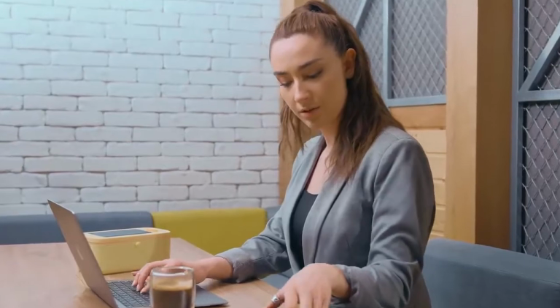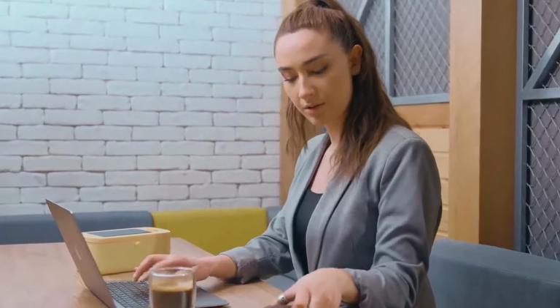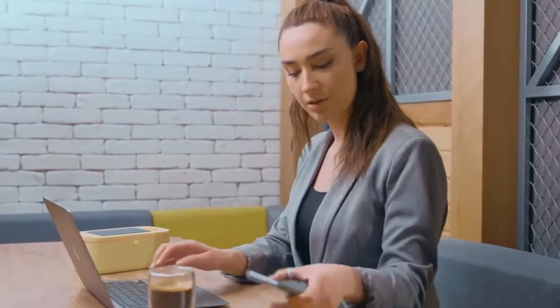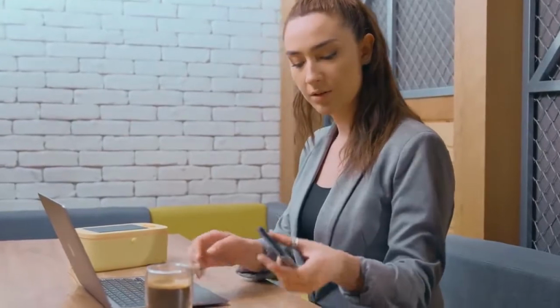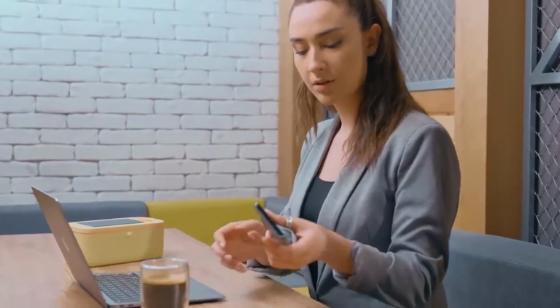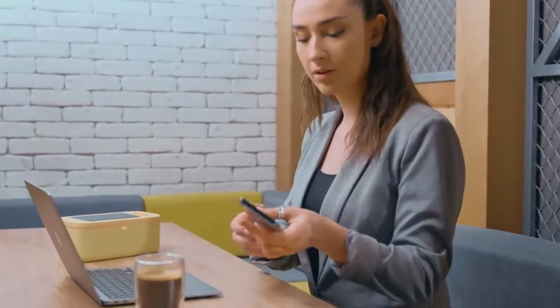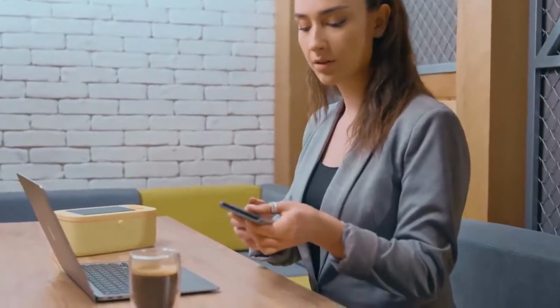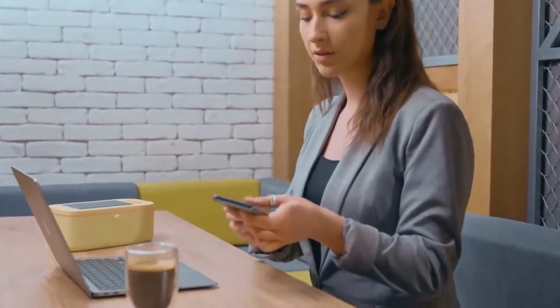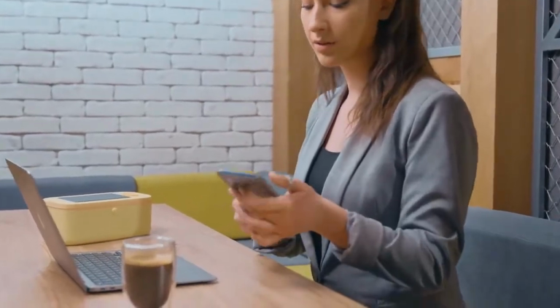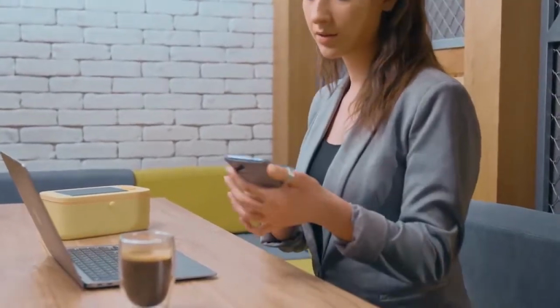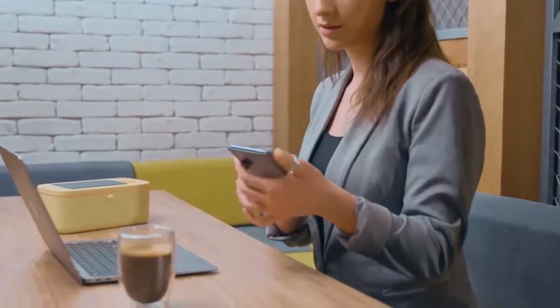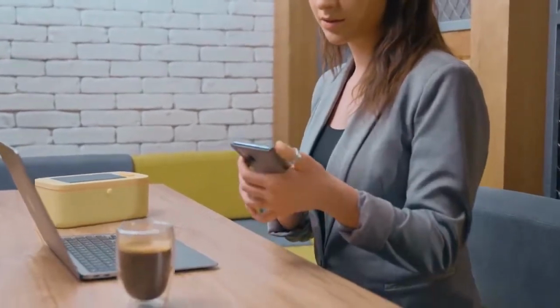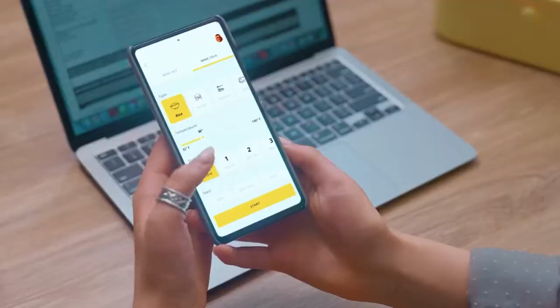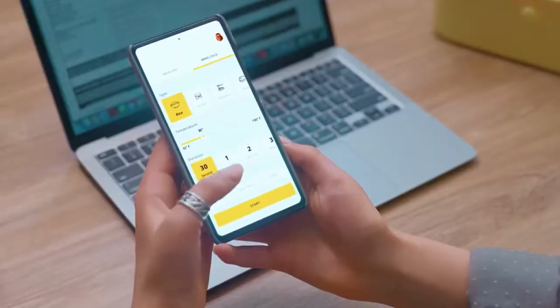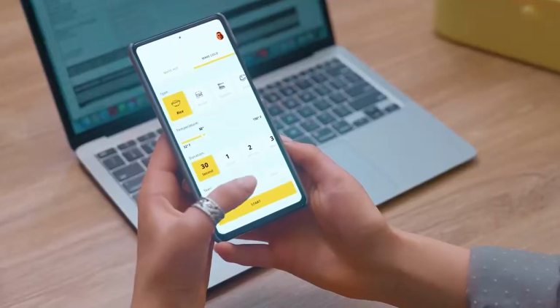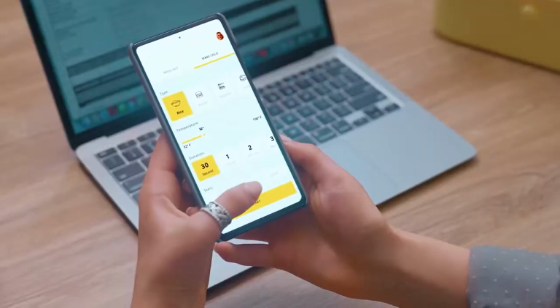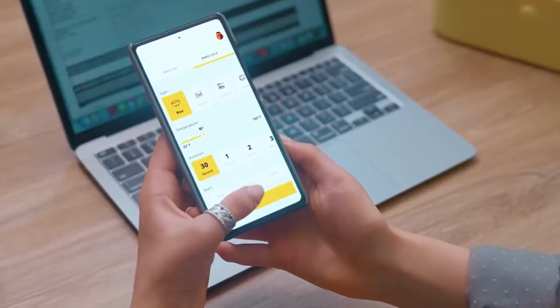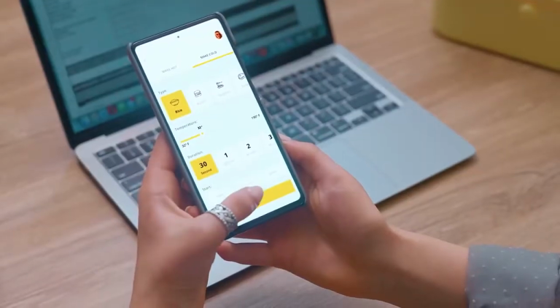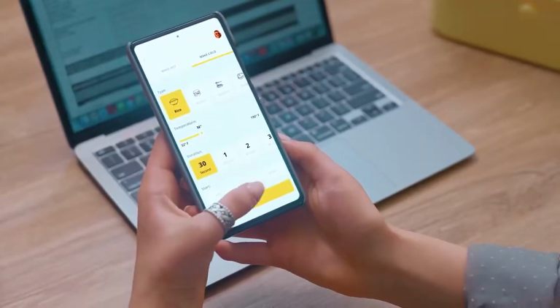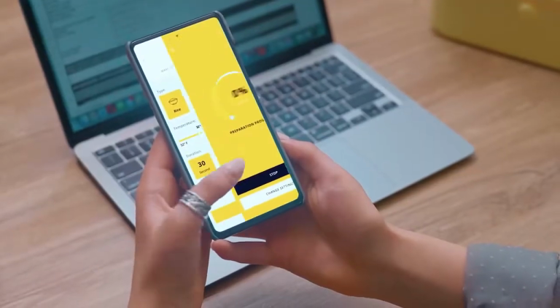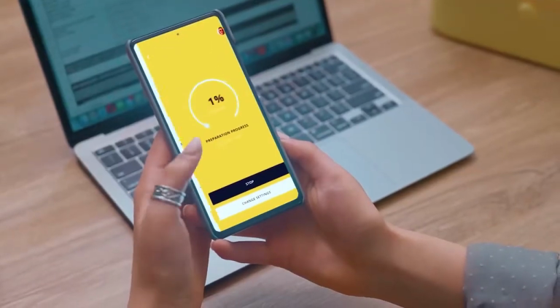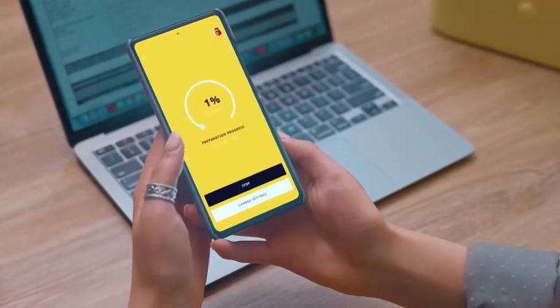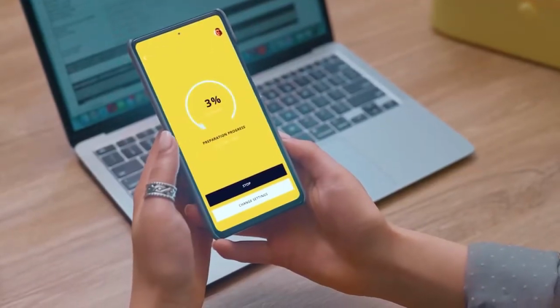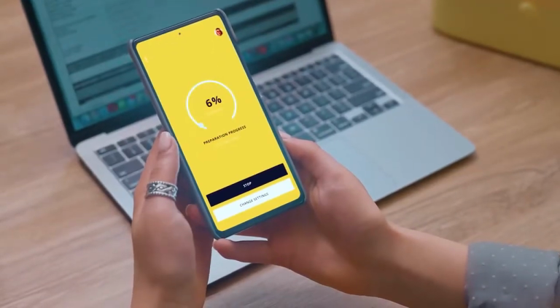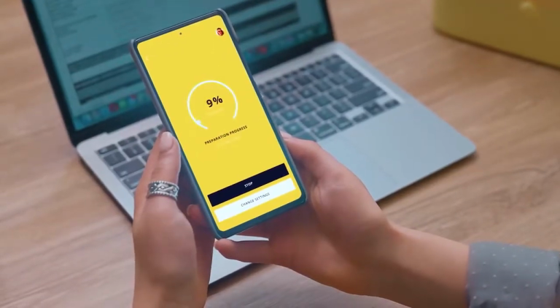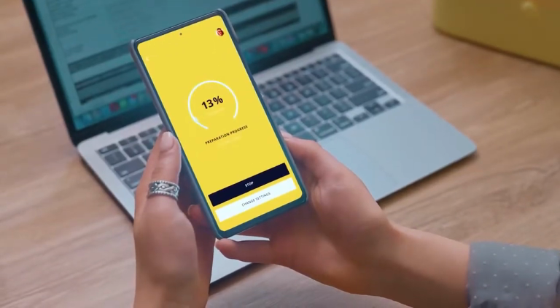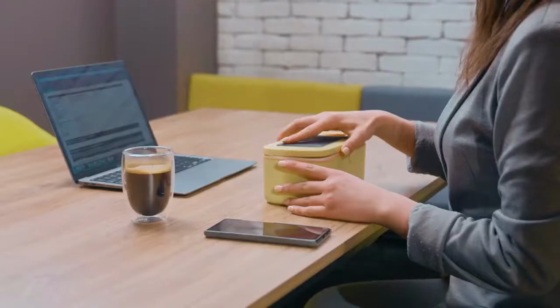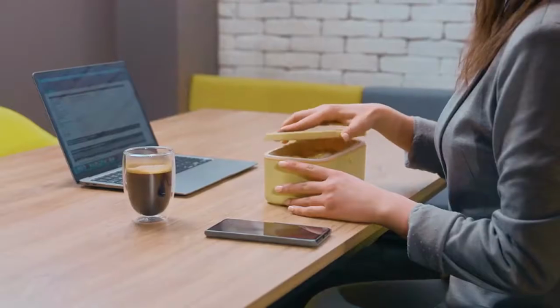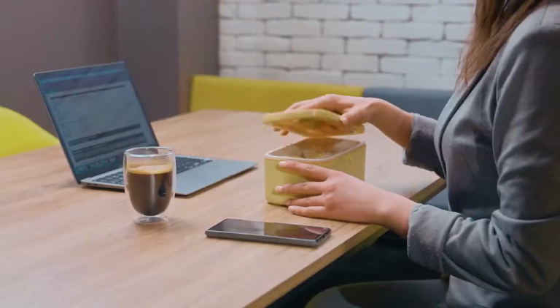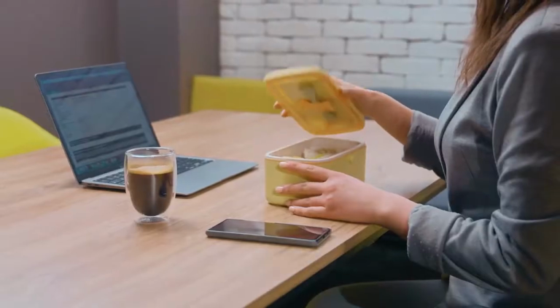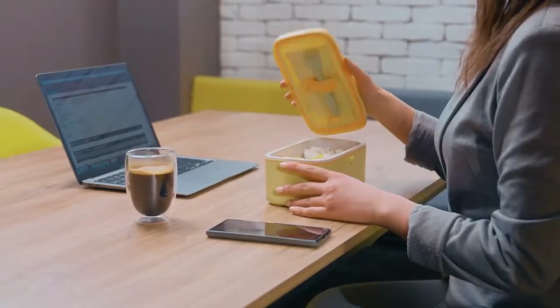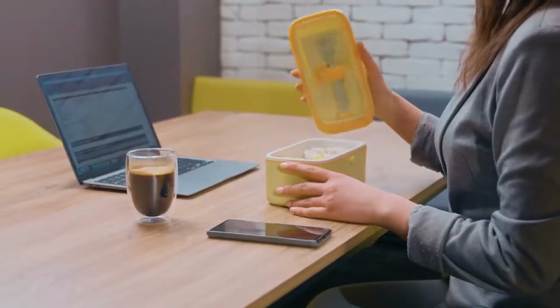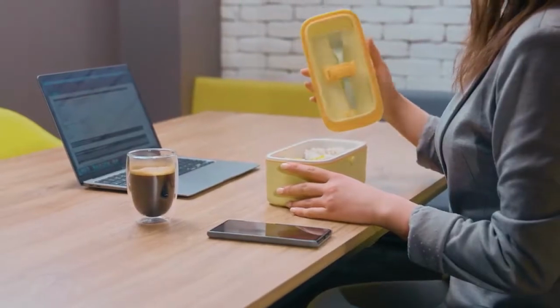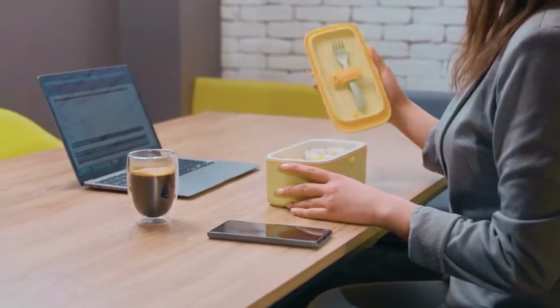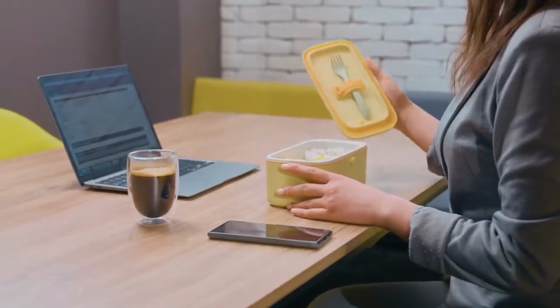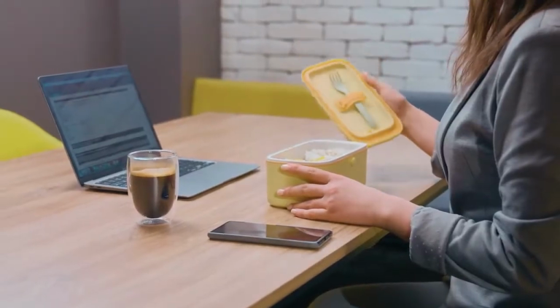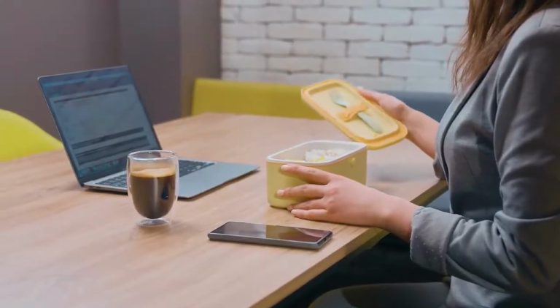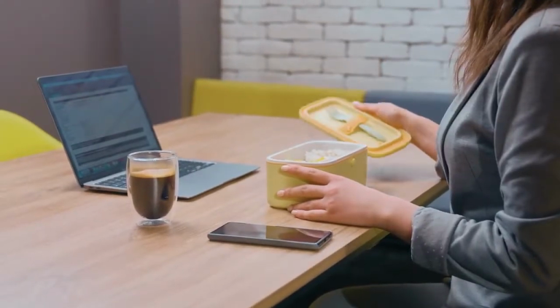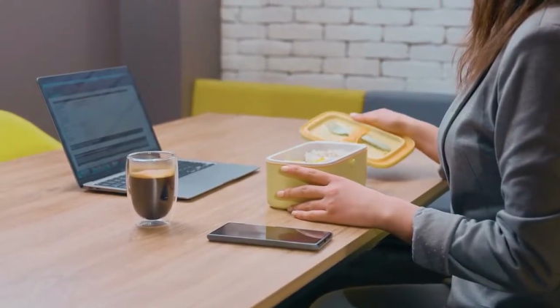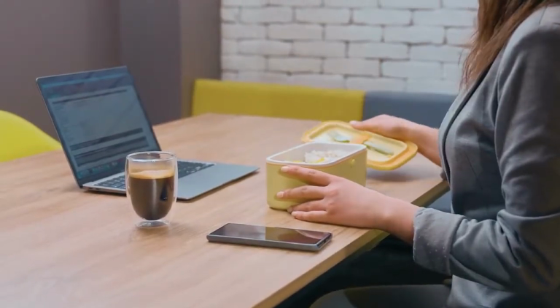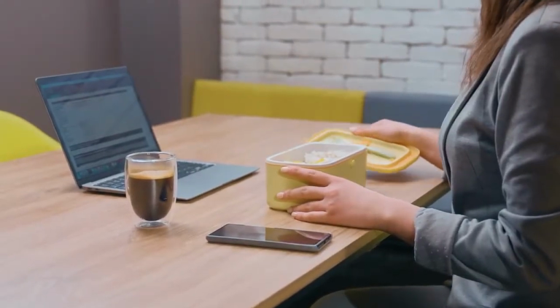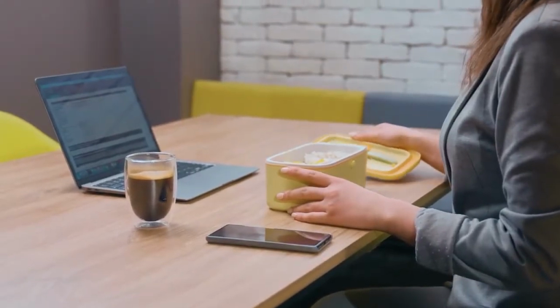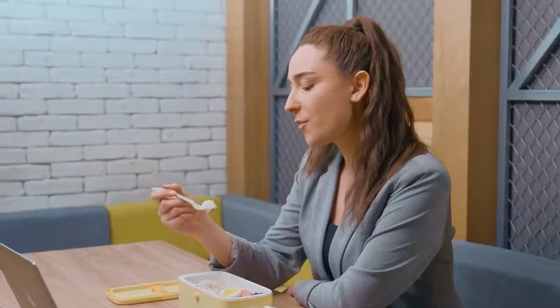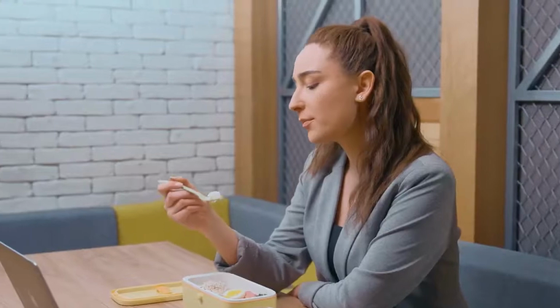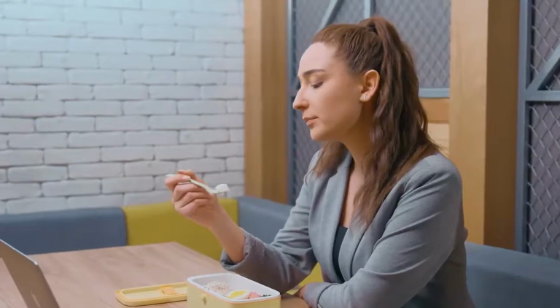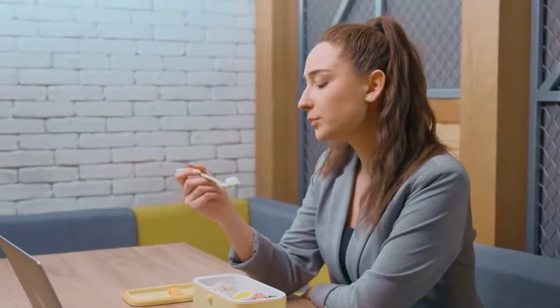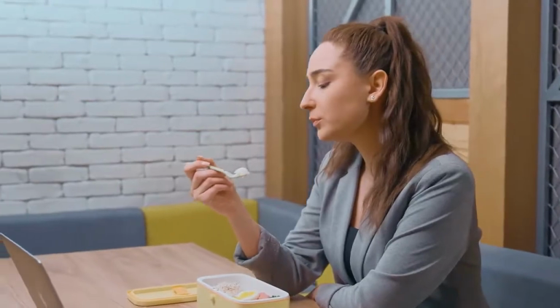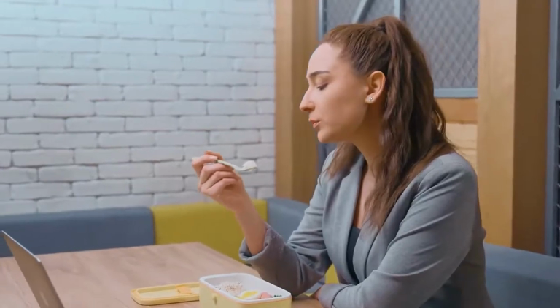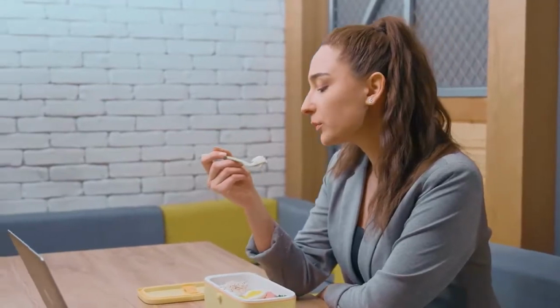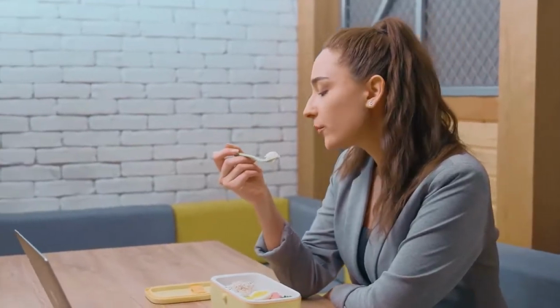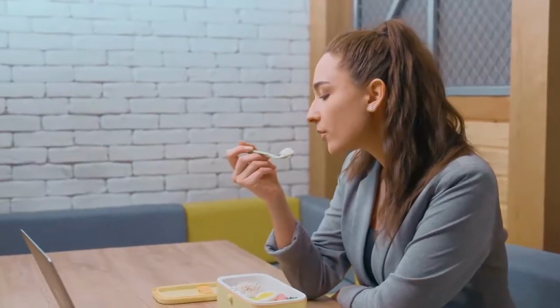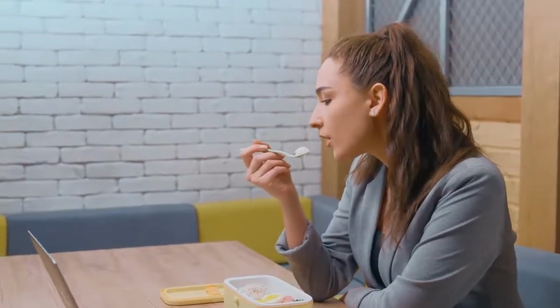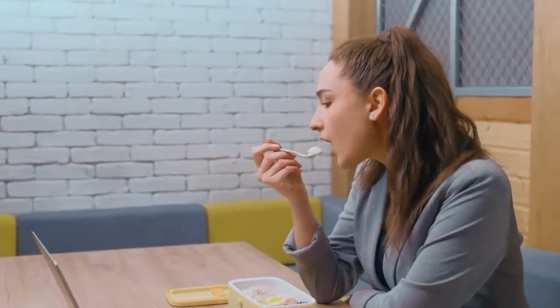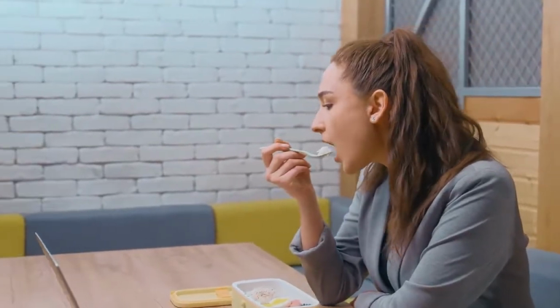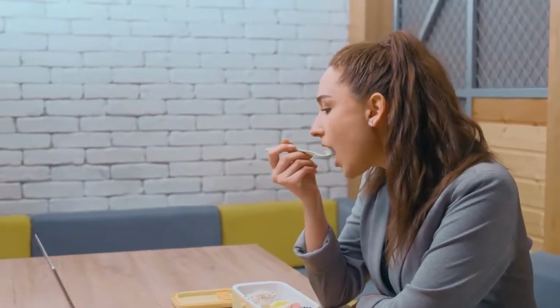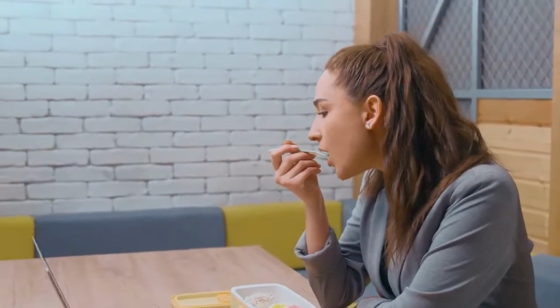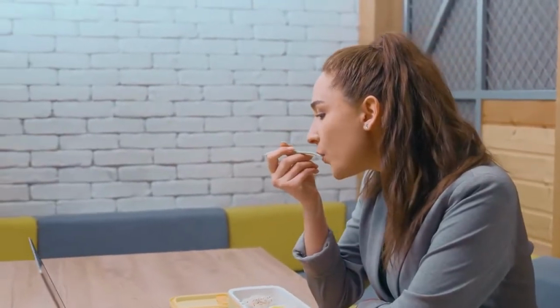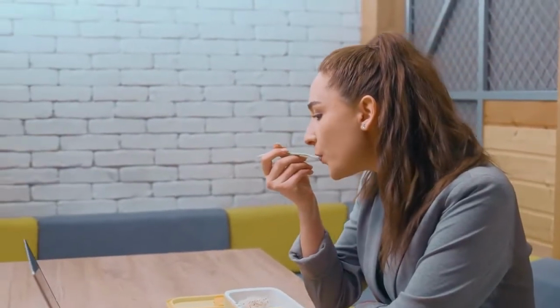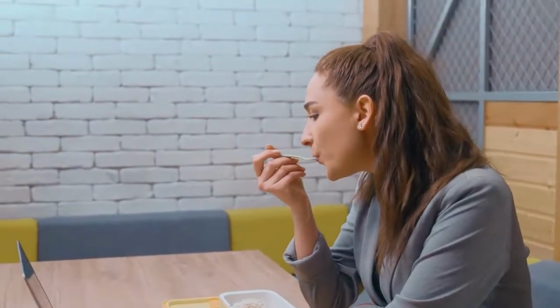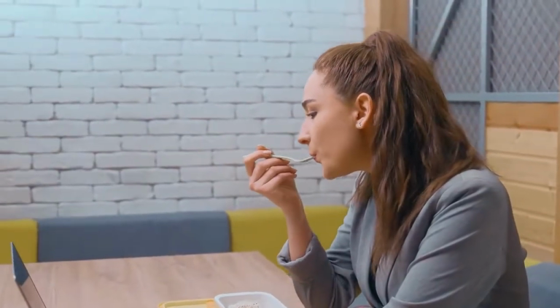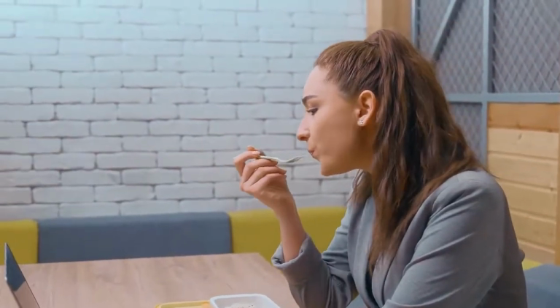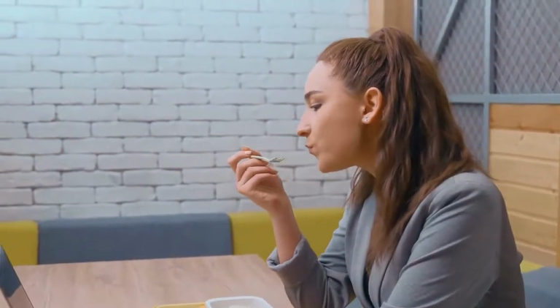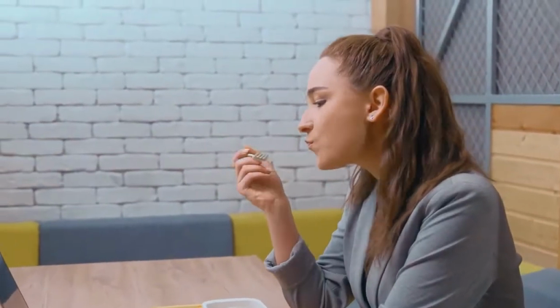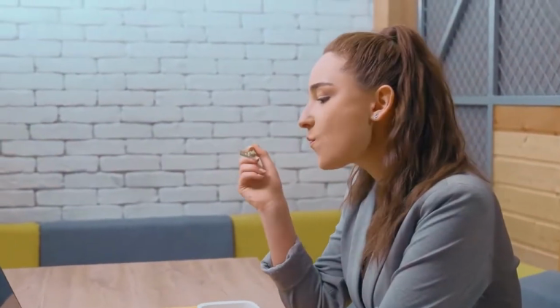Yes, you heard it right. With just one button click, heat food straight in your lunchbox. From now on, you can forget about harmful microwaves.